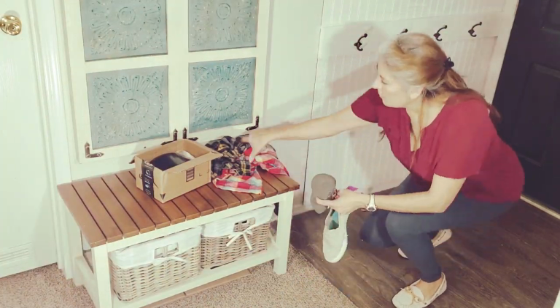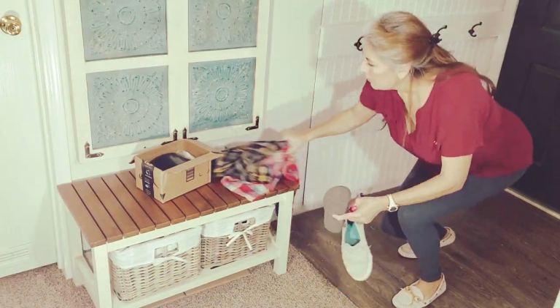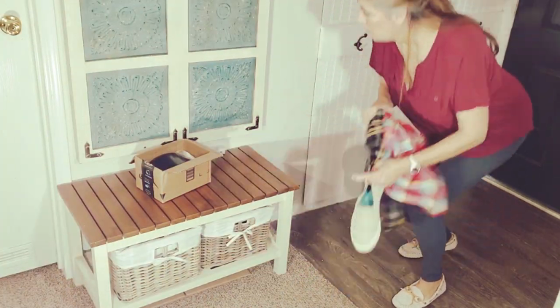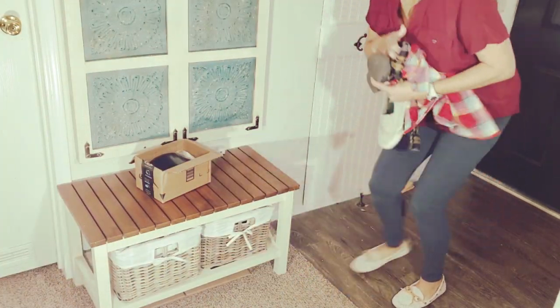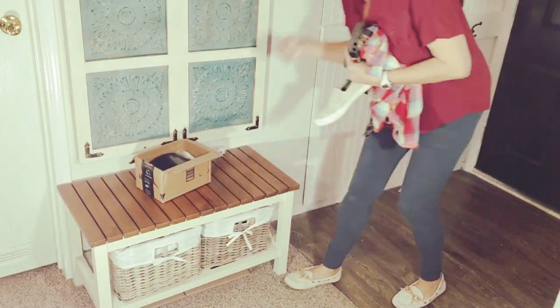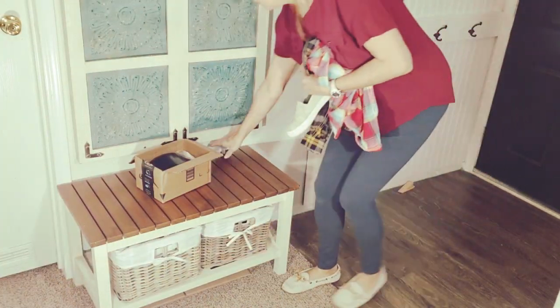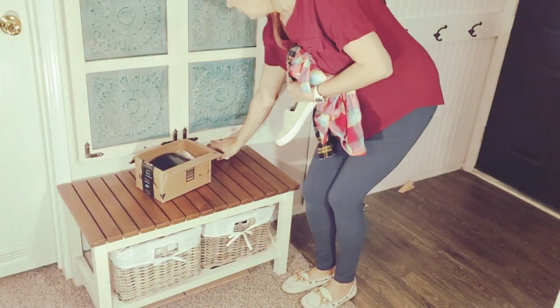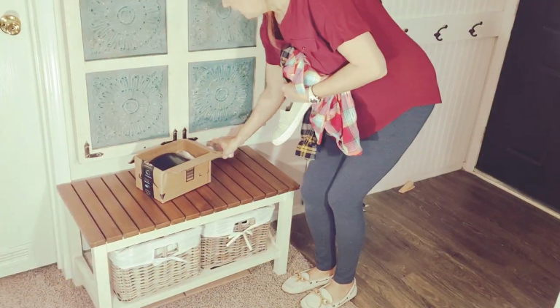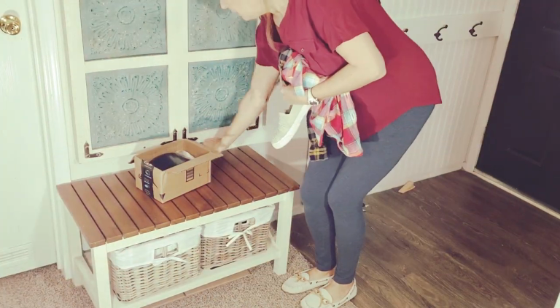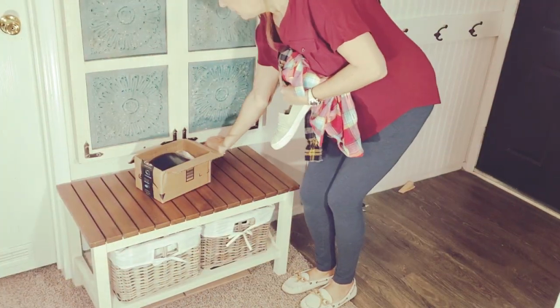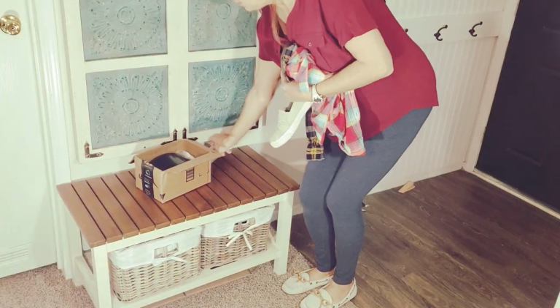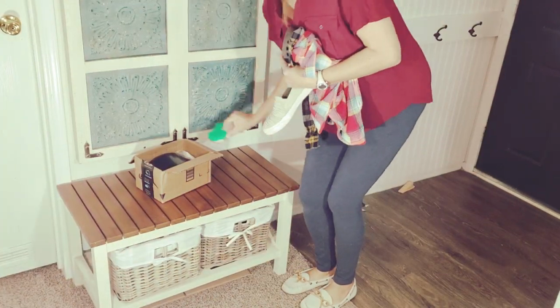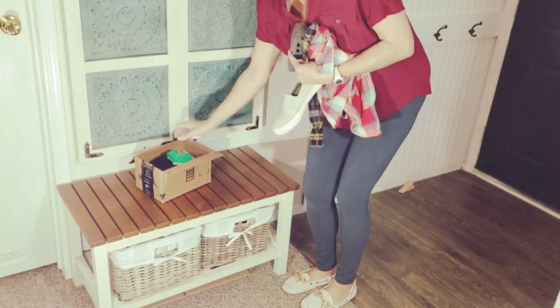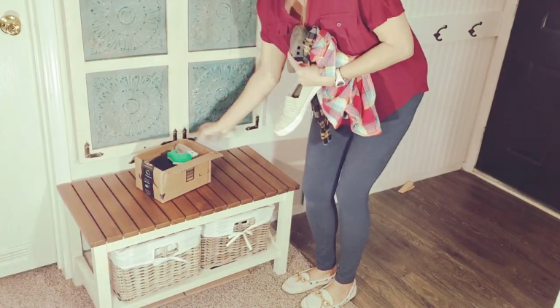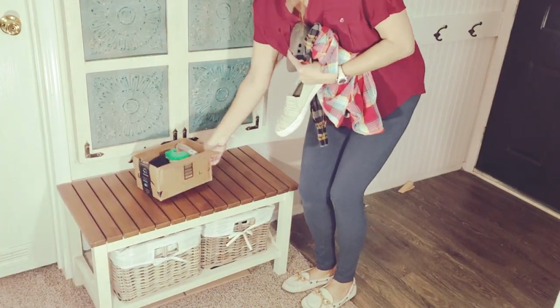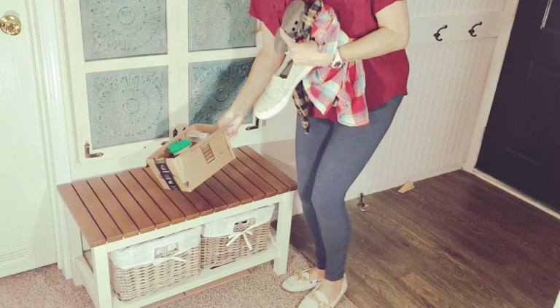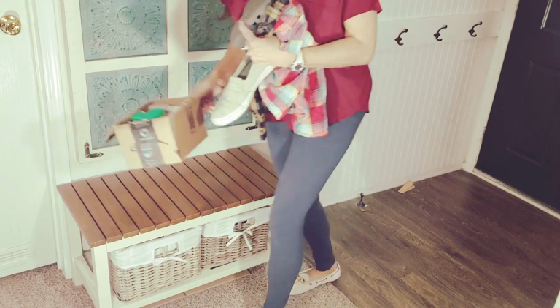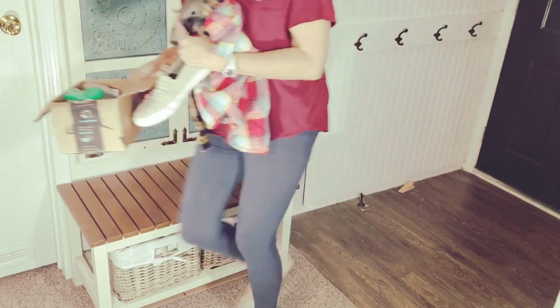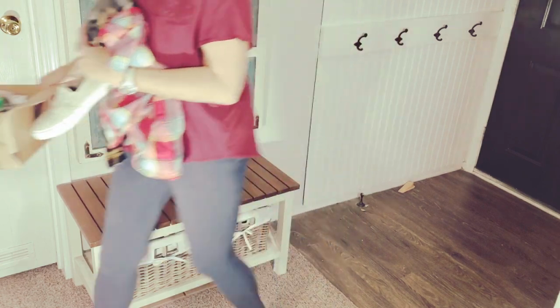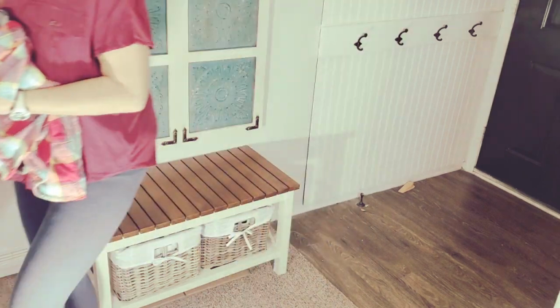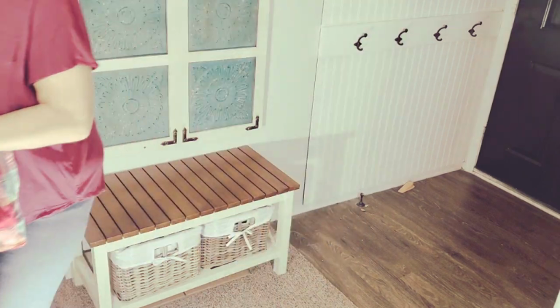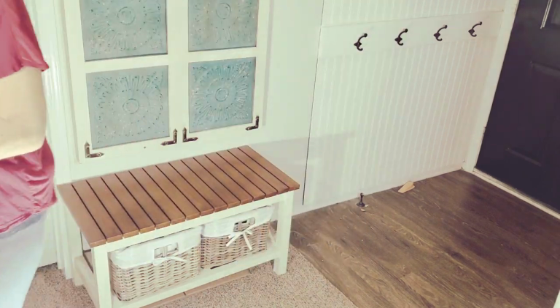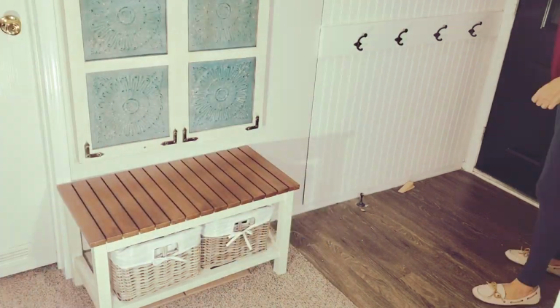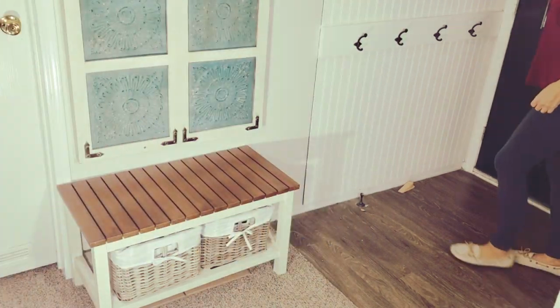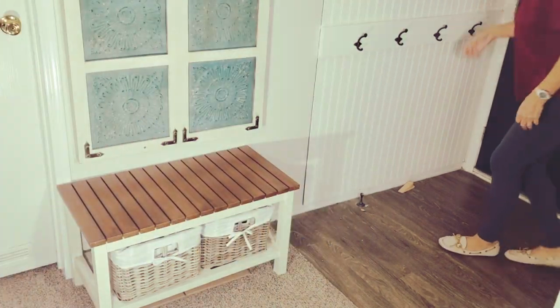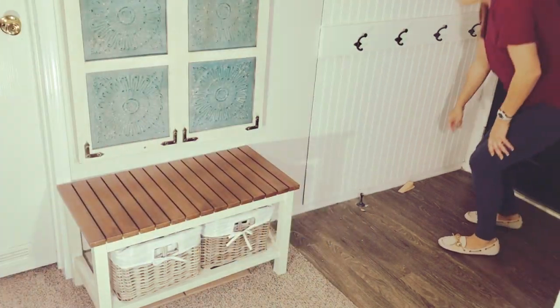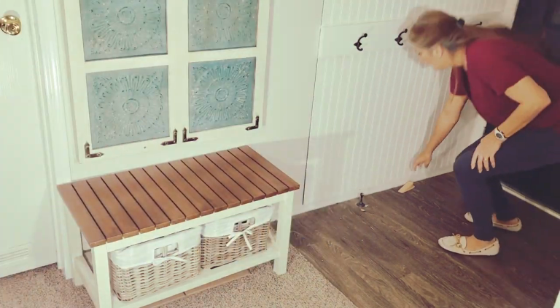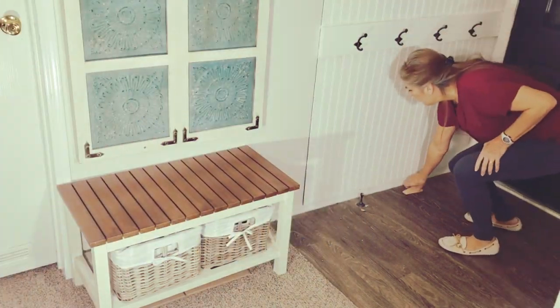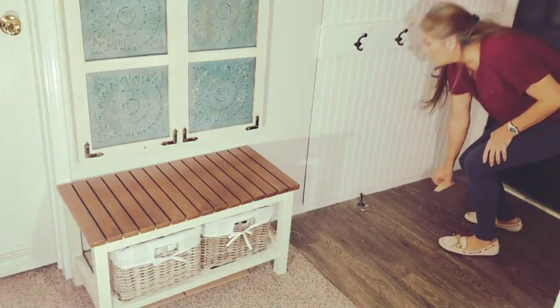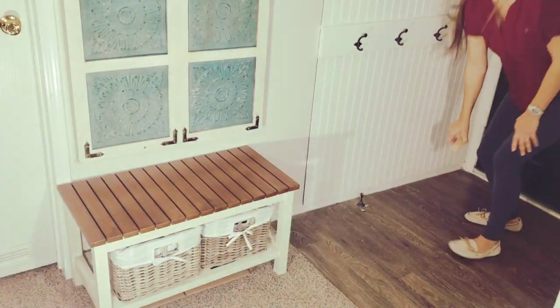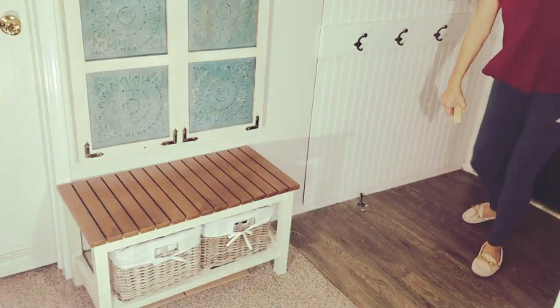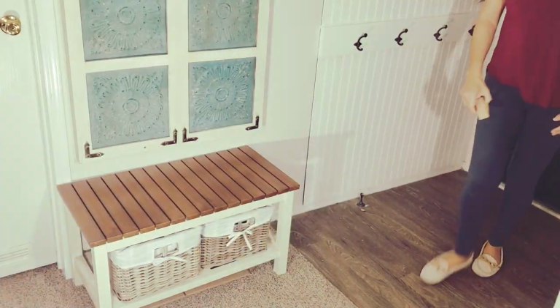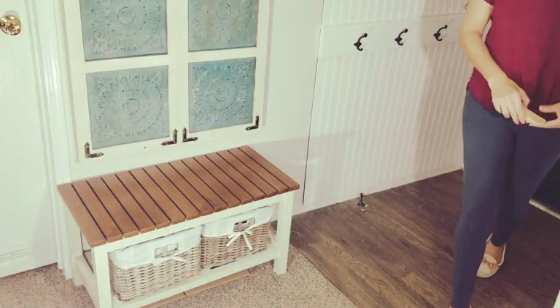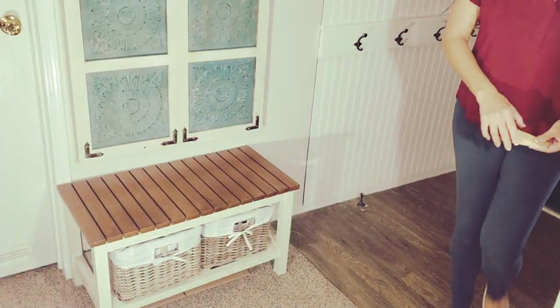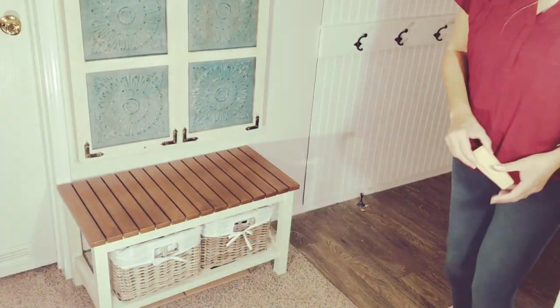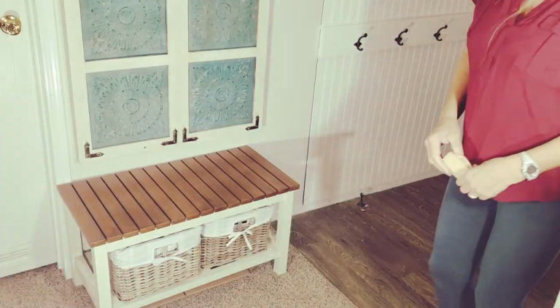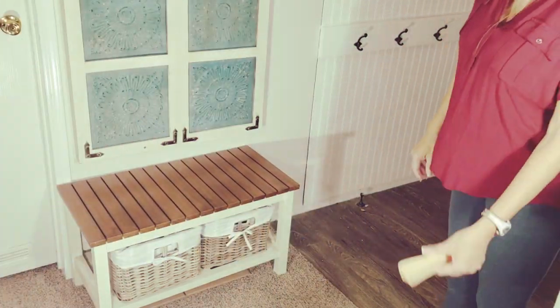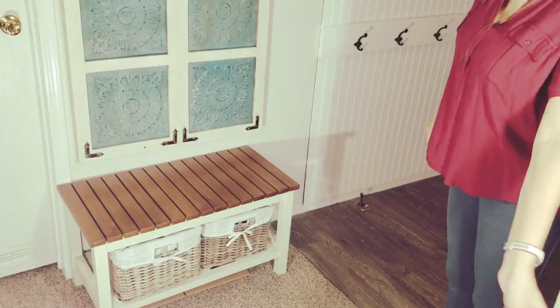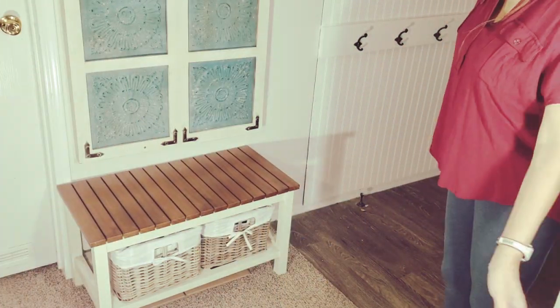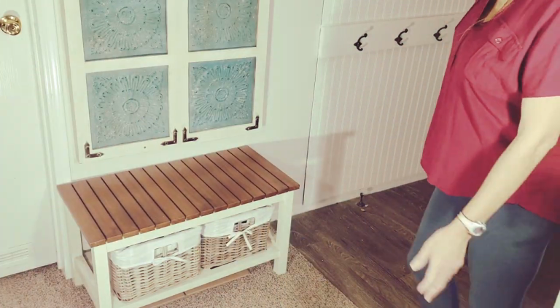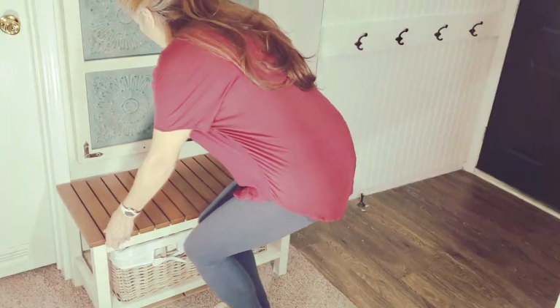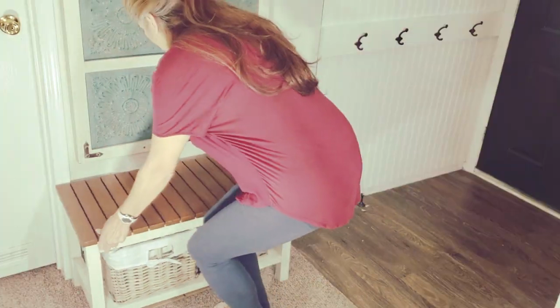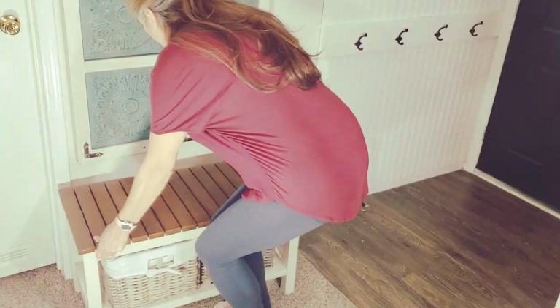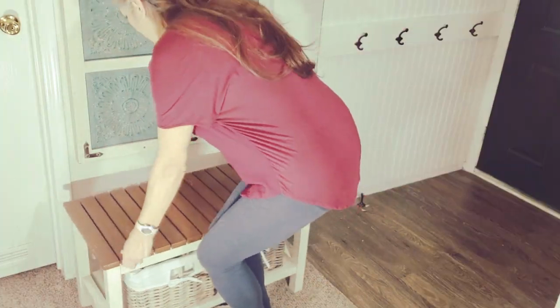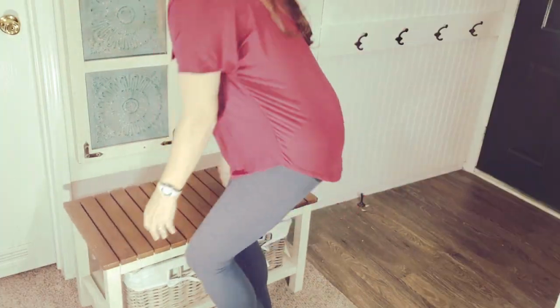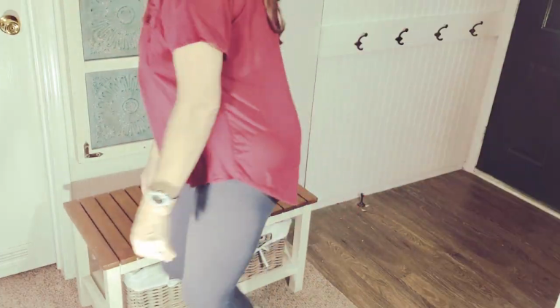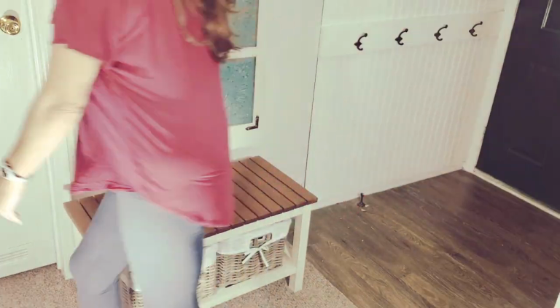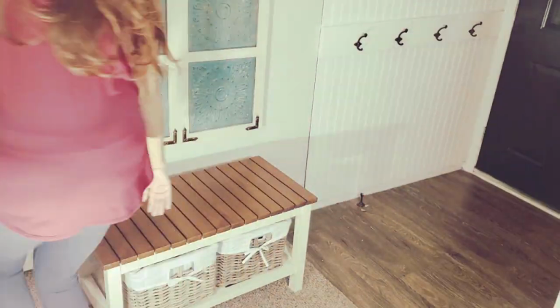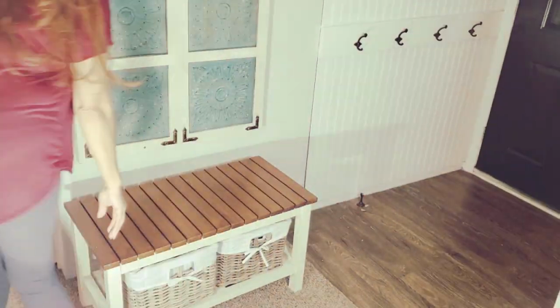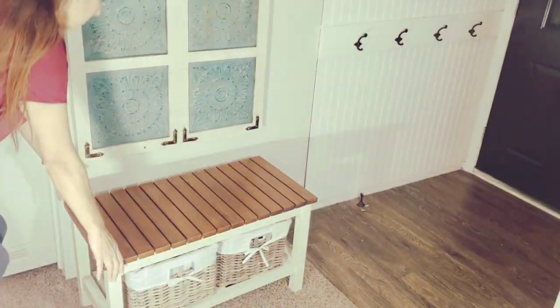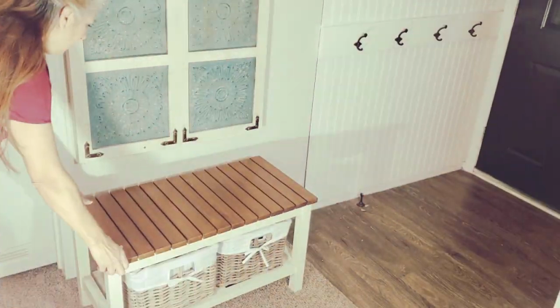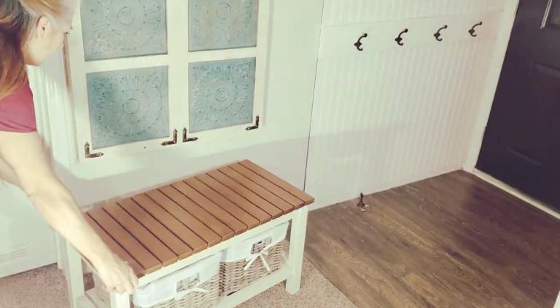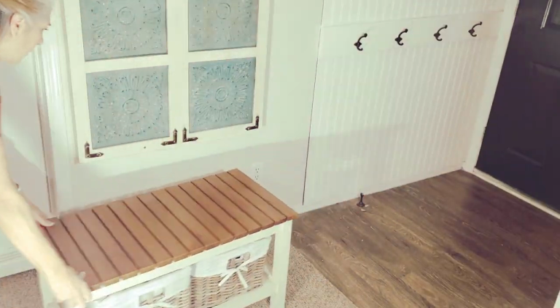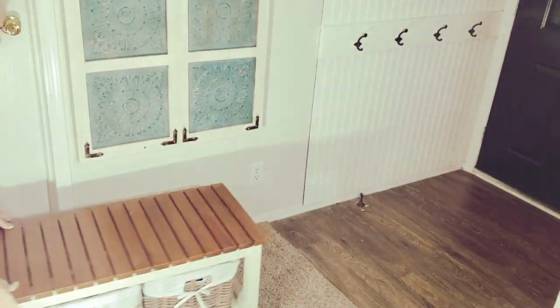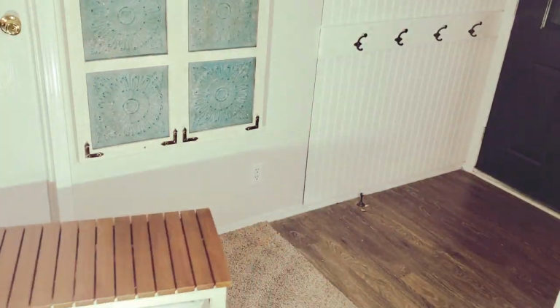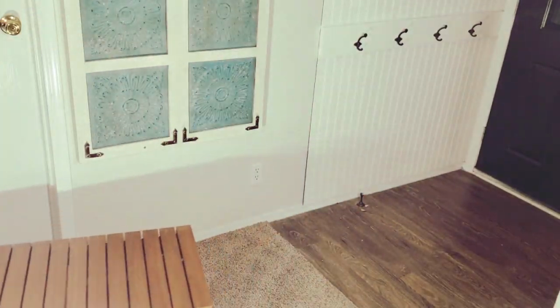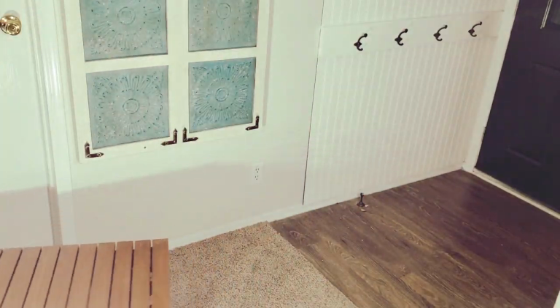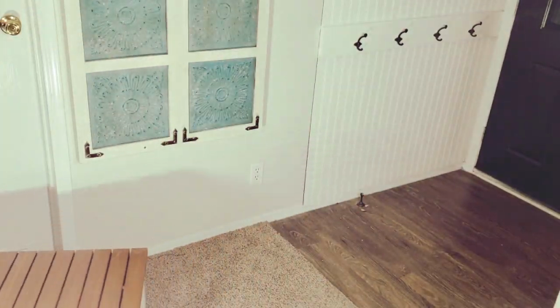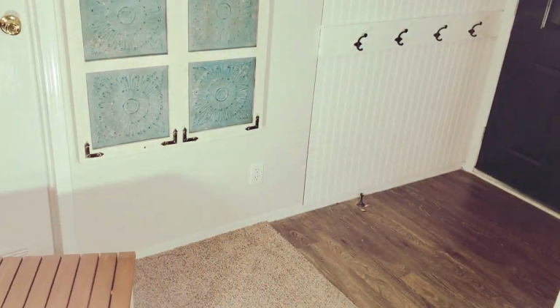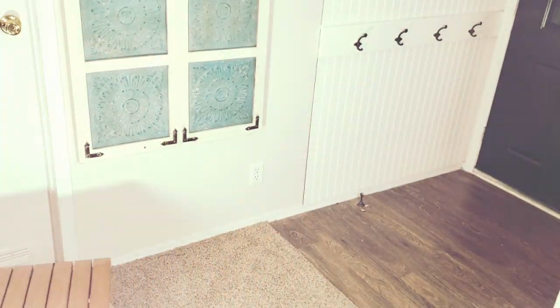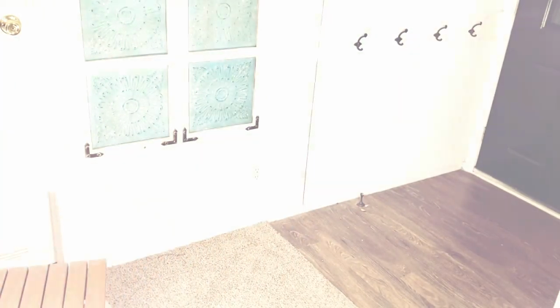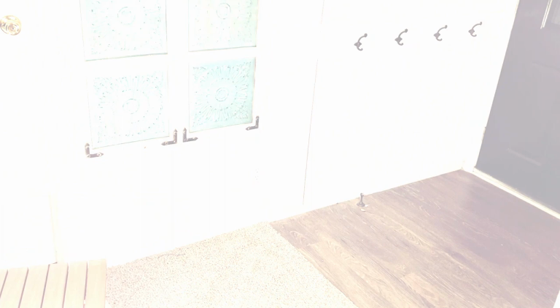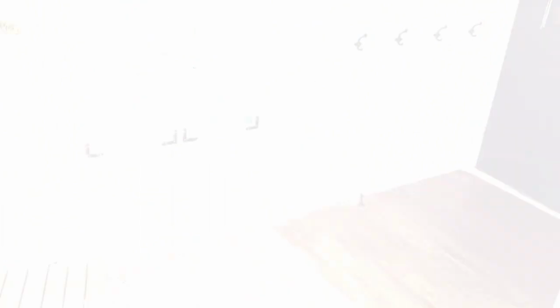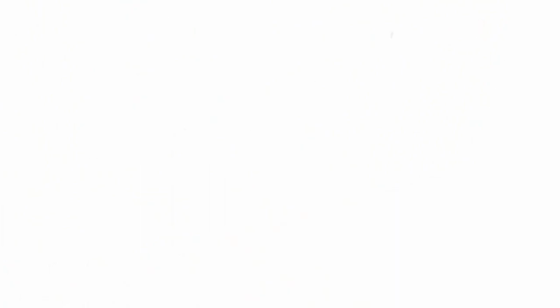After I dust, vacuum, and mop, I'll move on to my umbrella stand project.